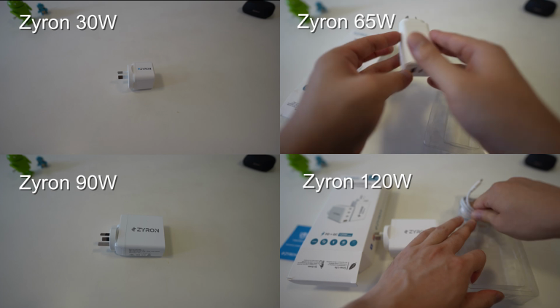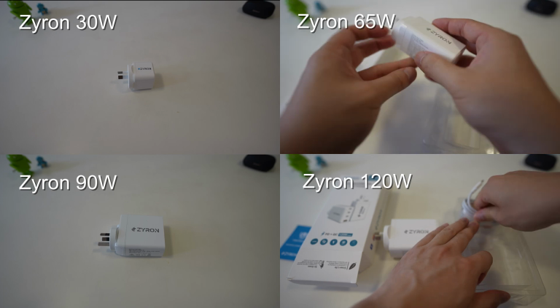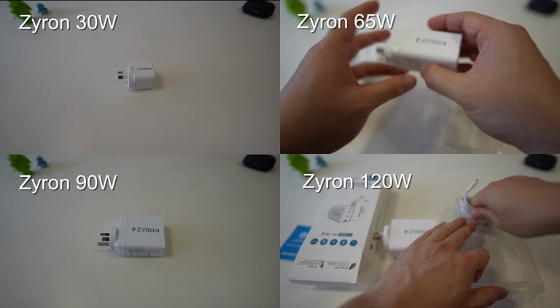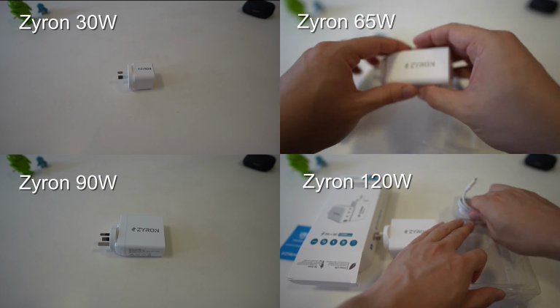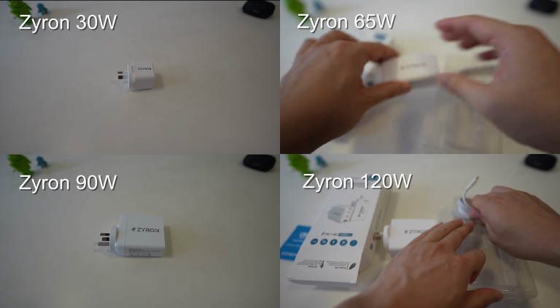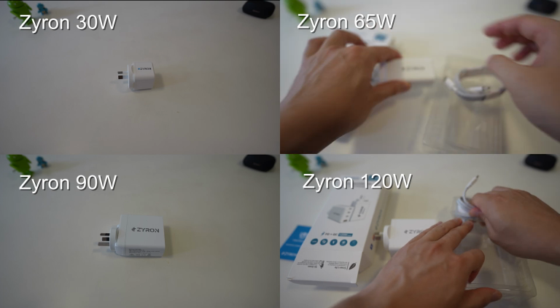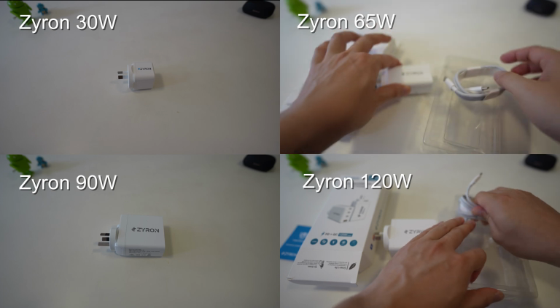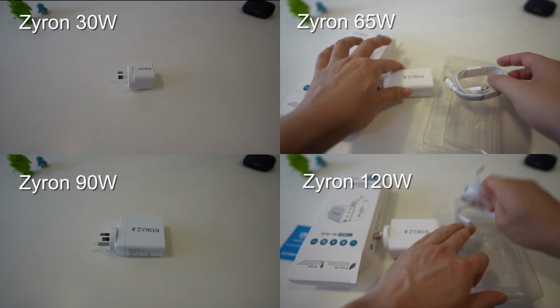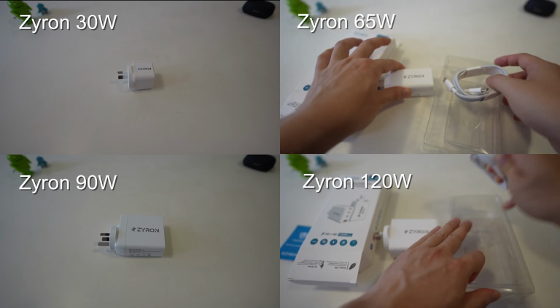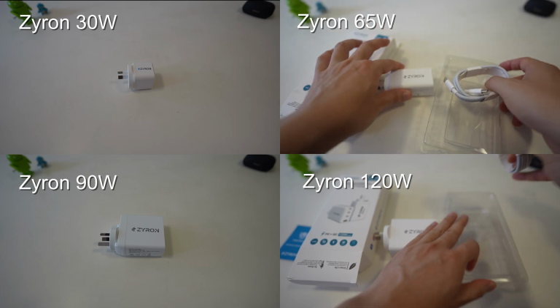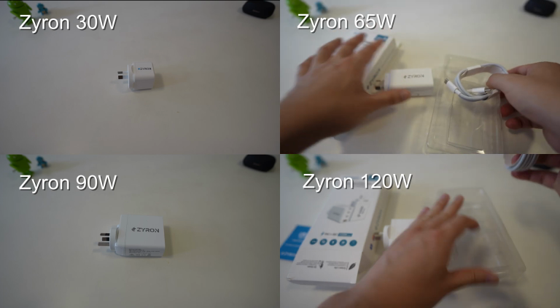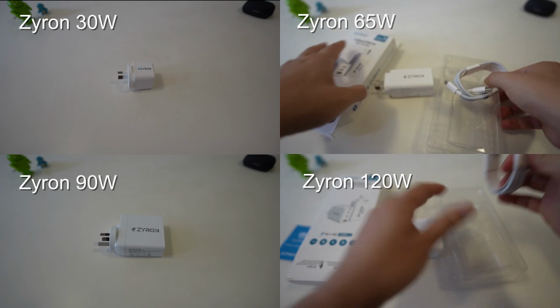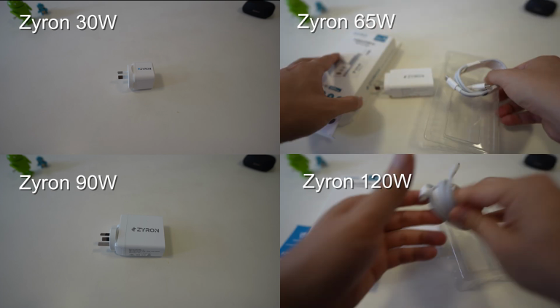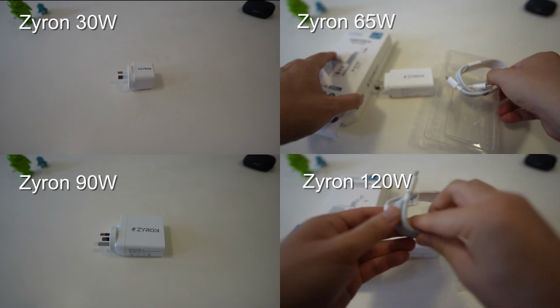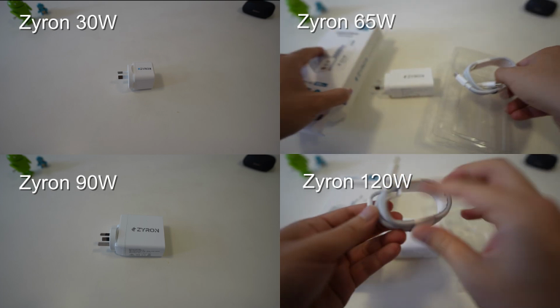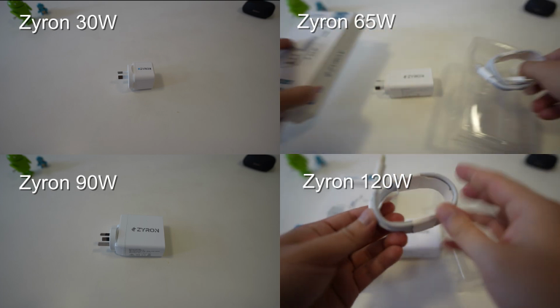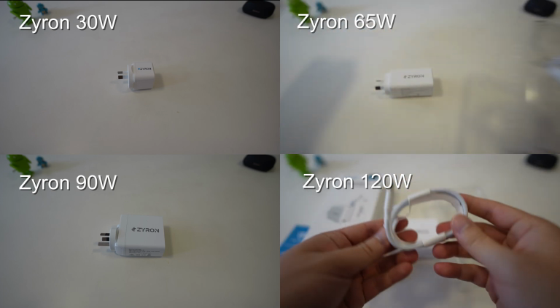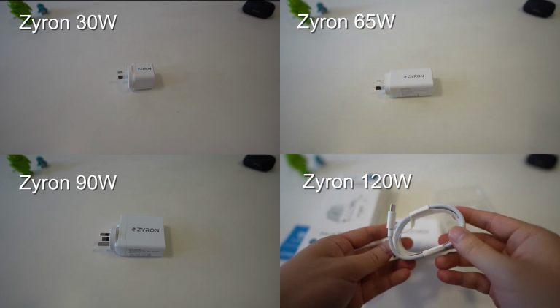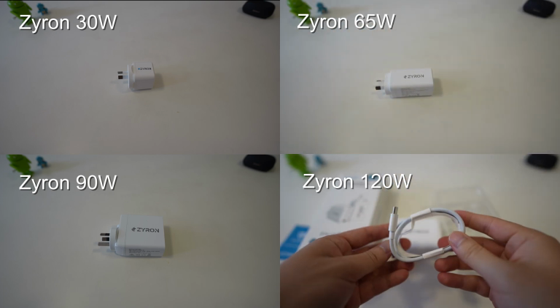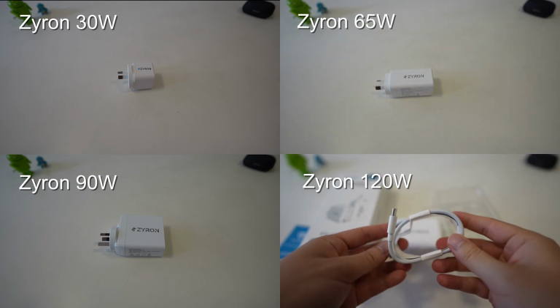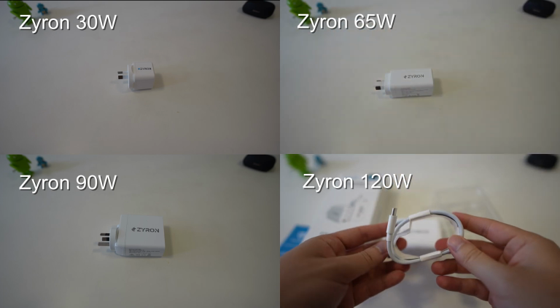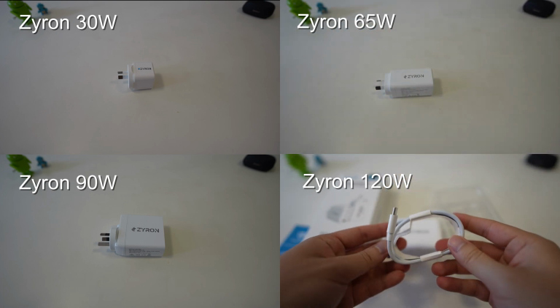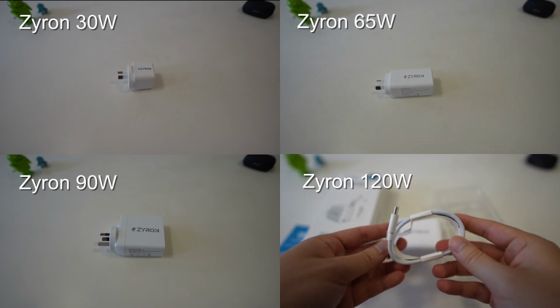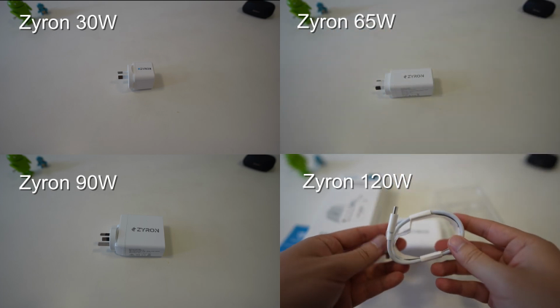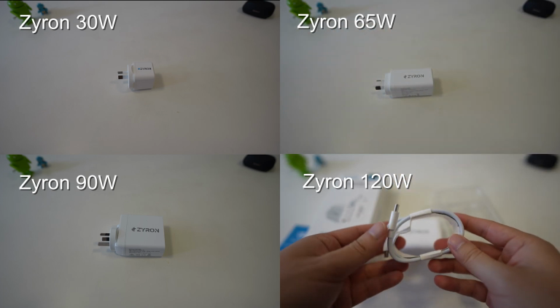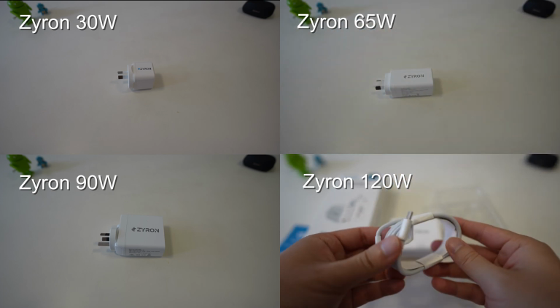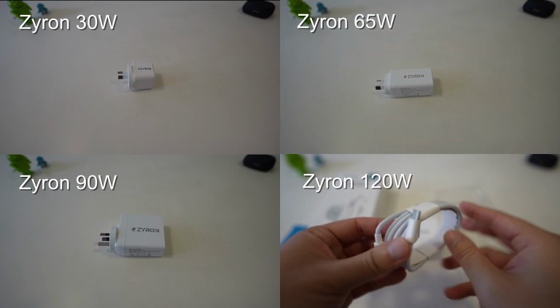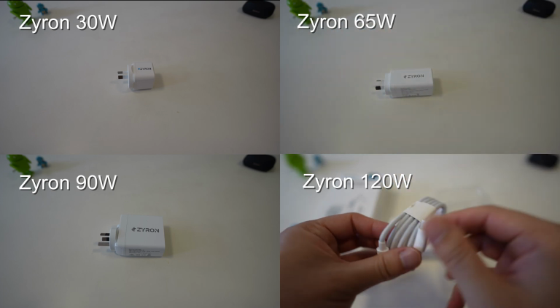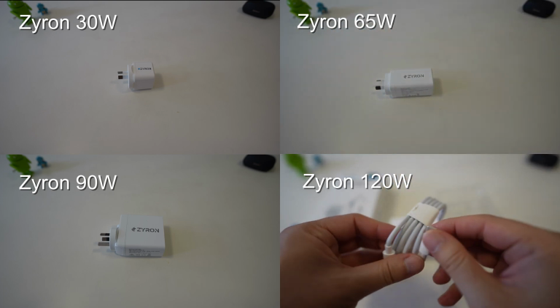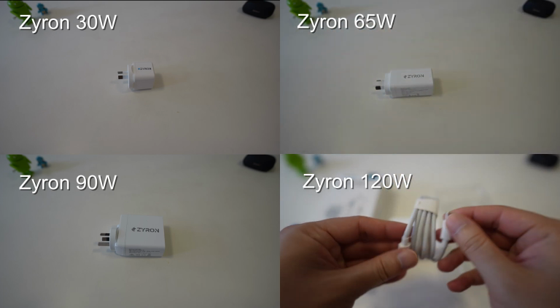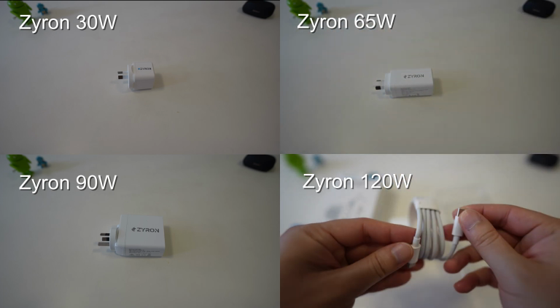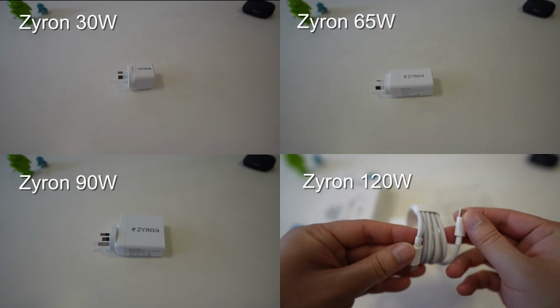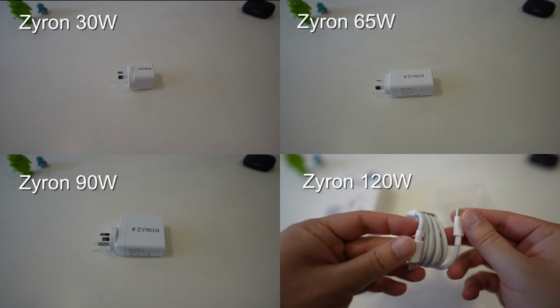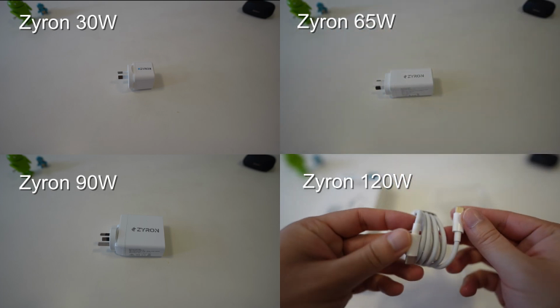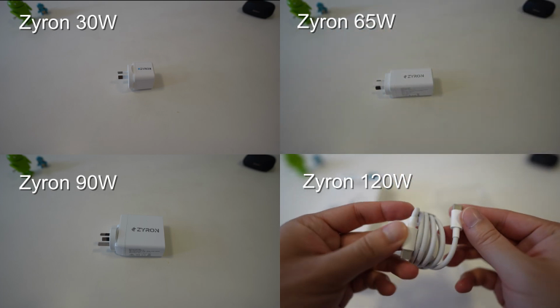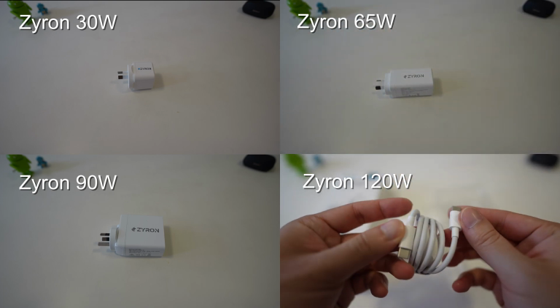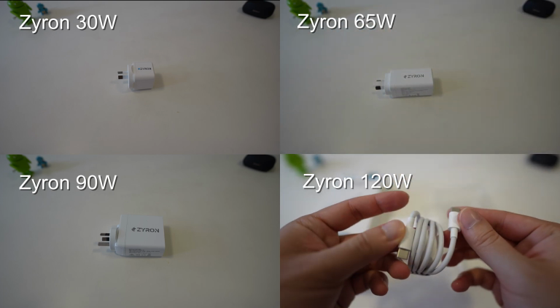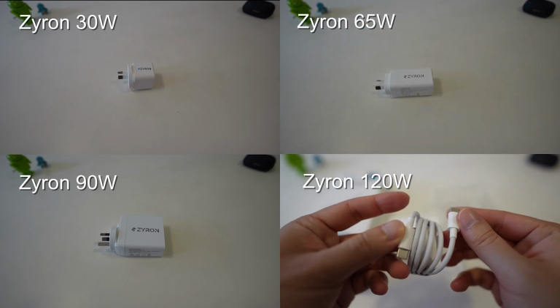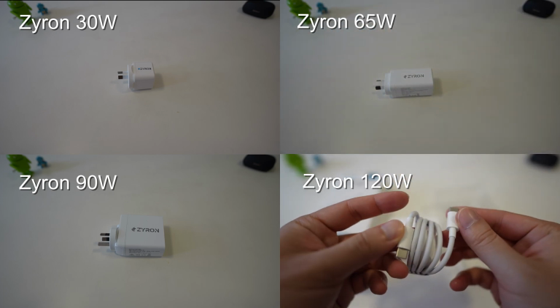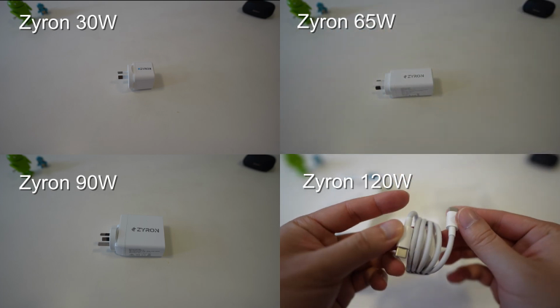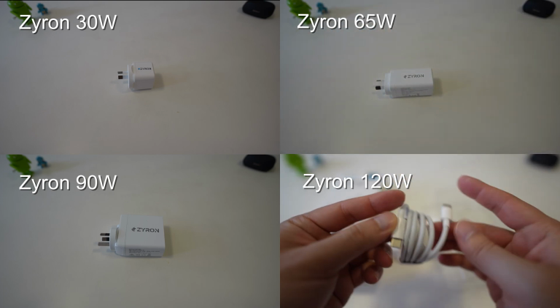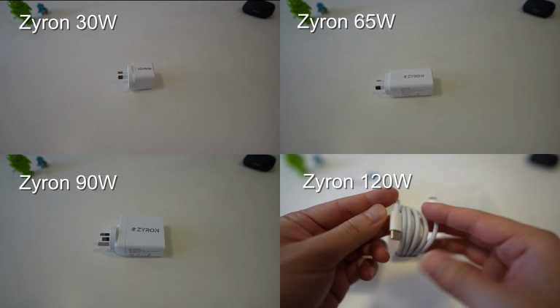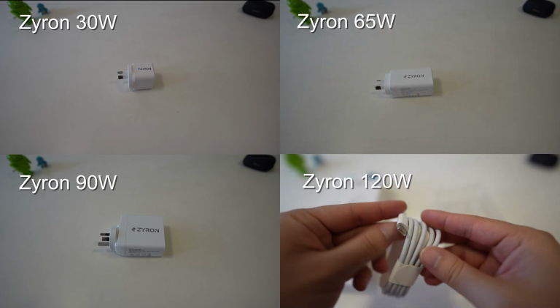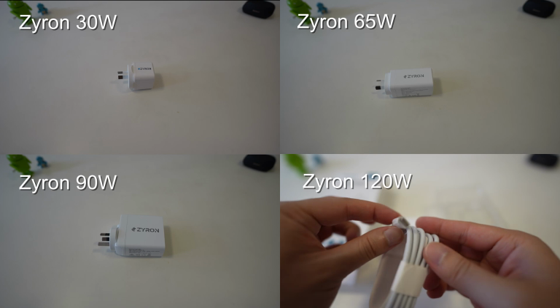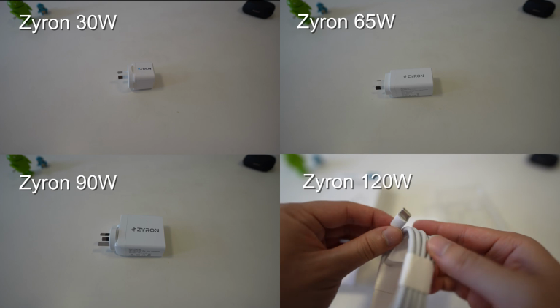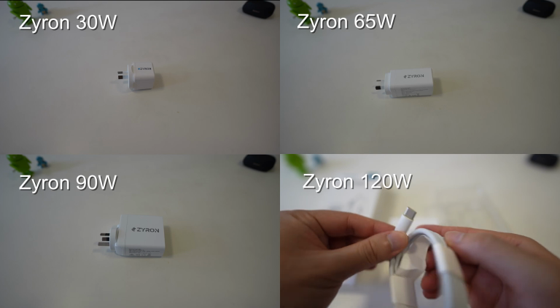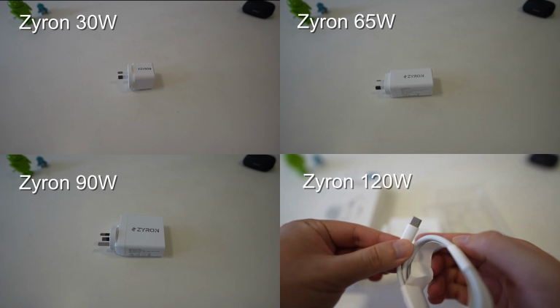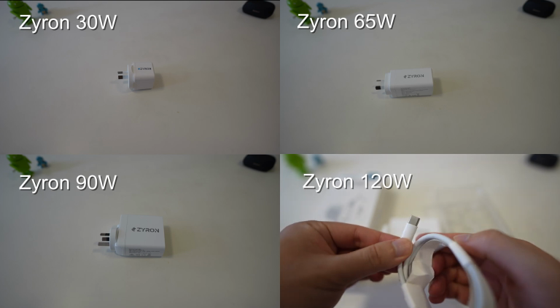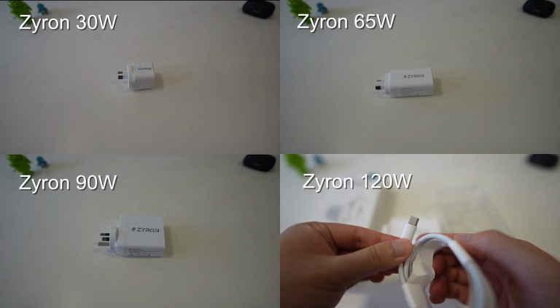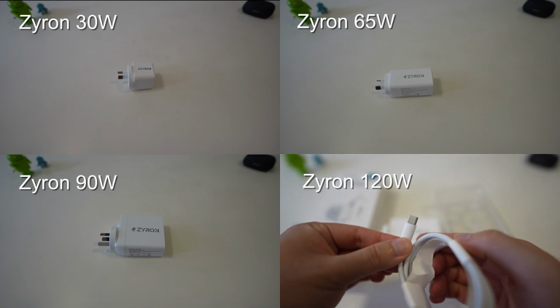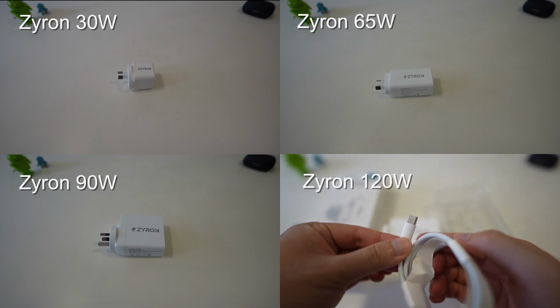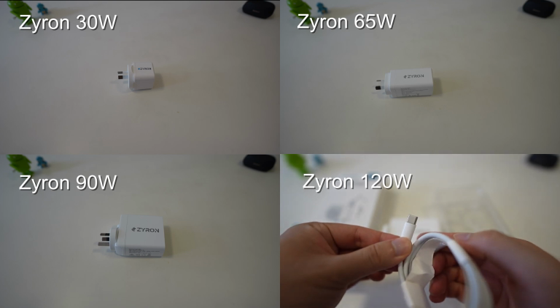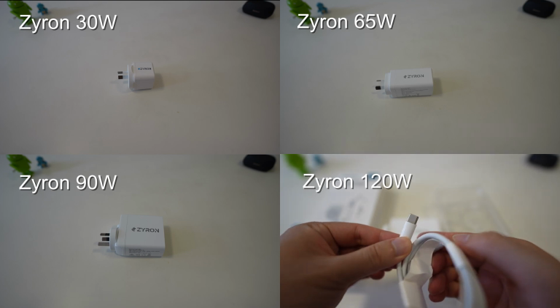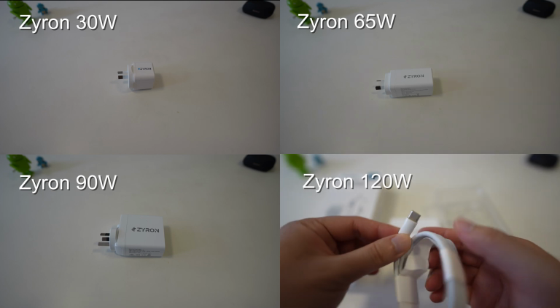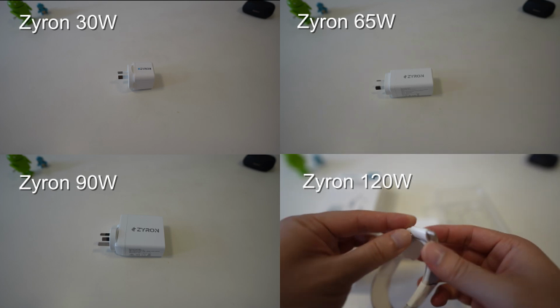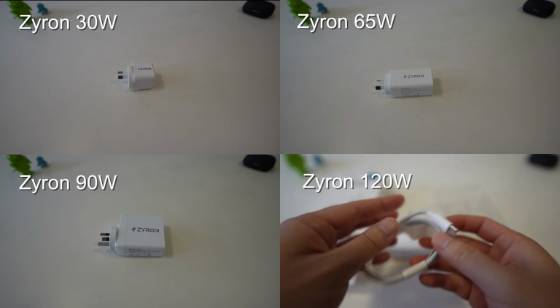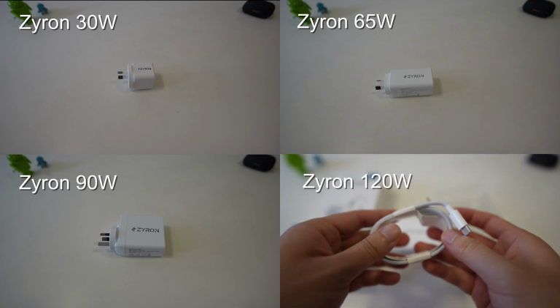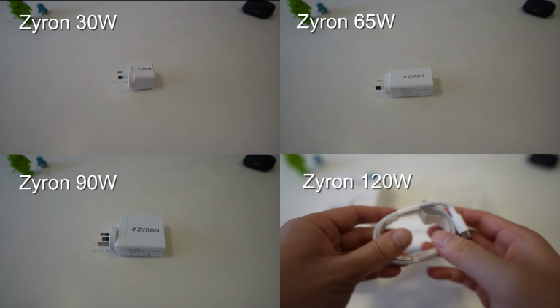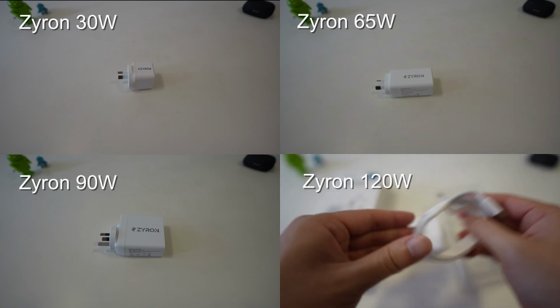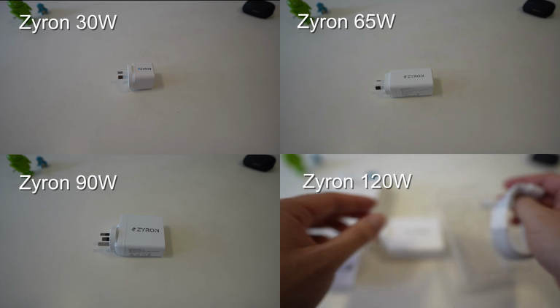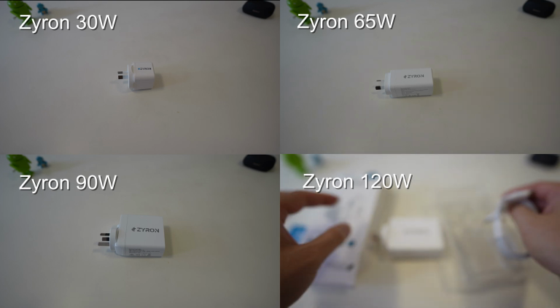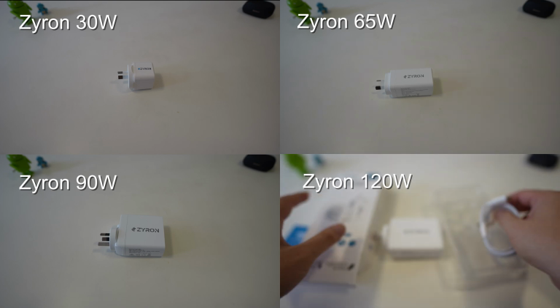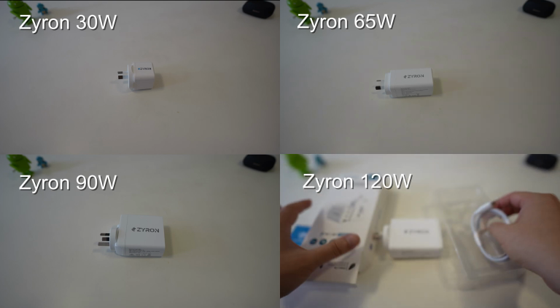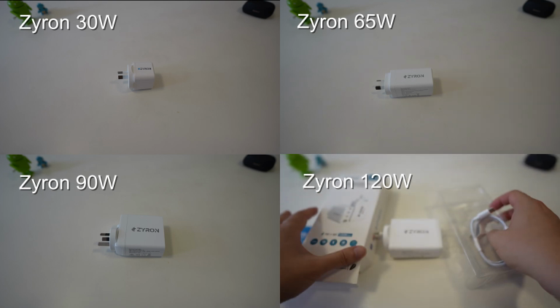Full disclosure: I was sent these chargers to review. I wasn't paid for the review at all, and I will be returning them once the review is over.